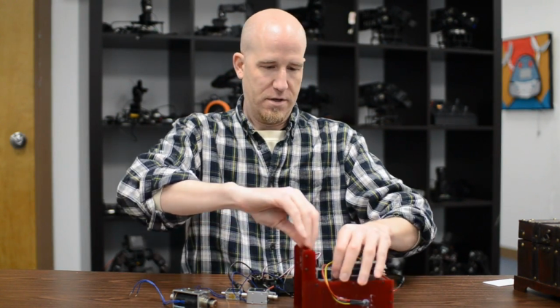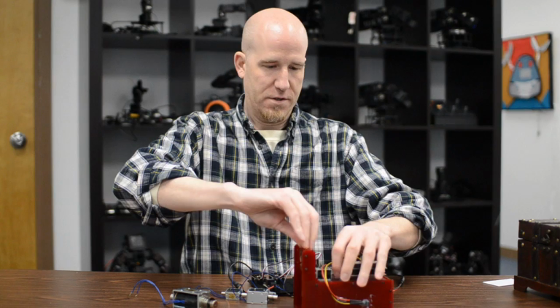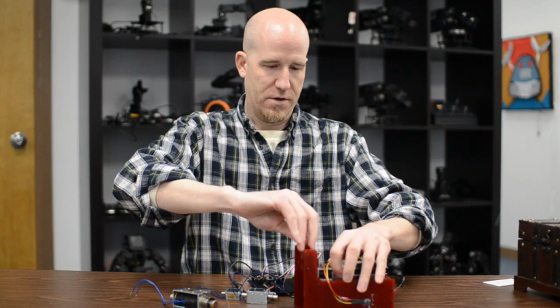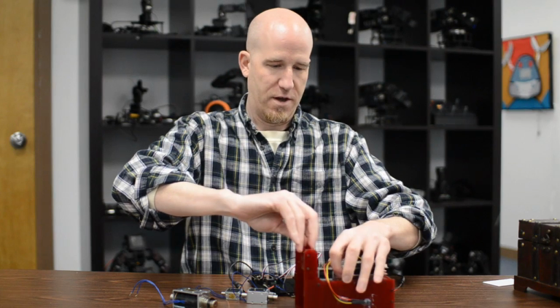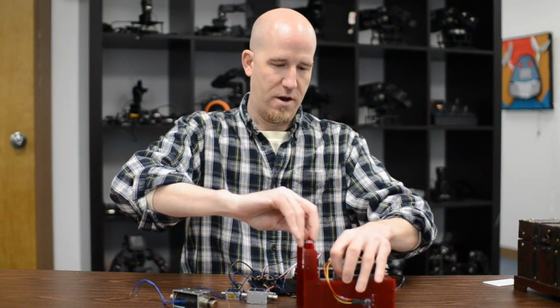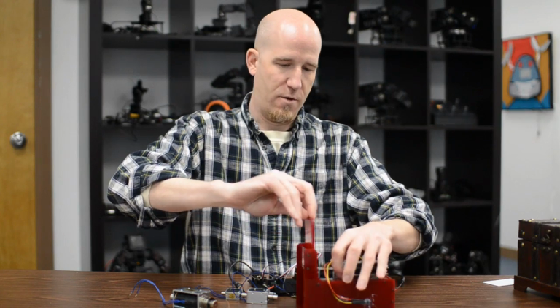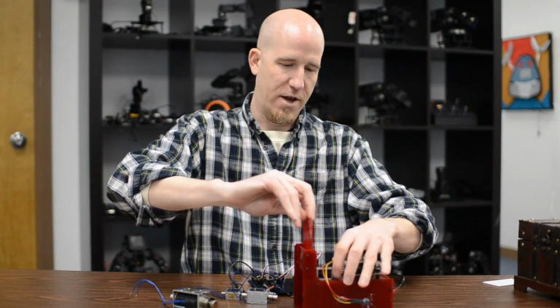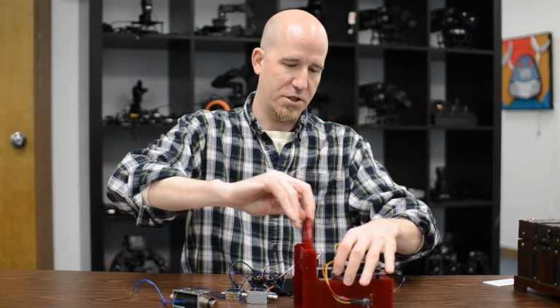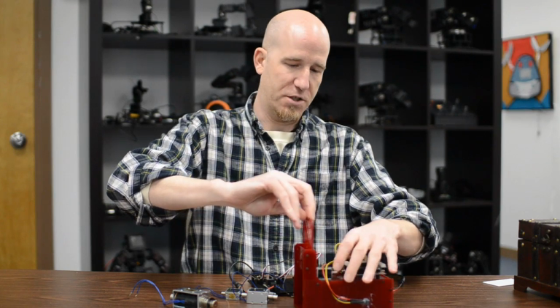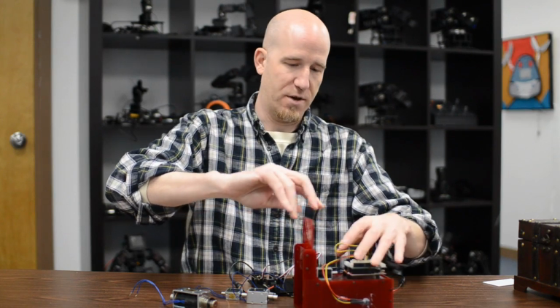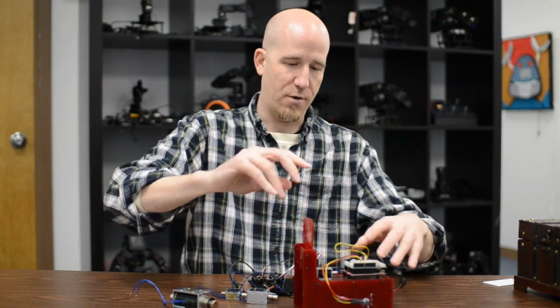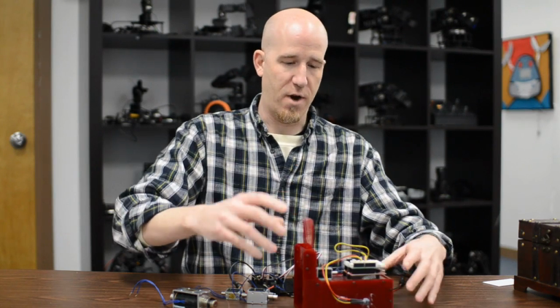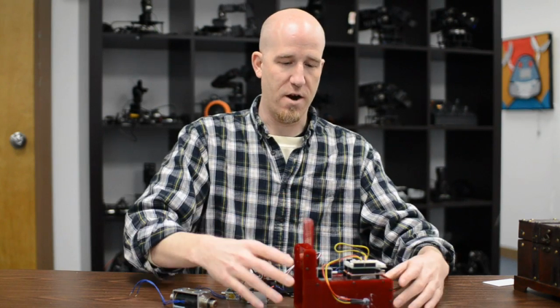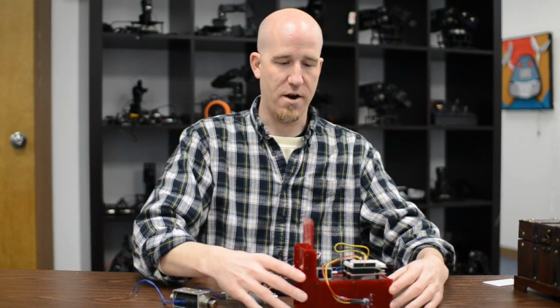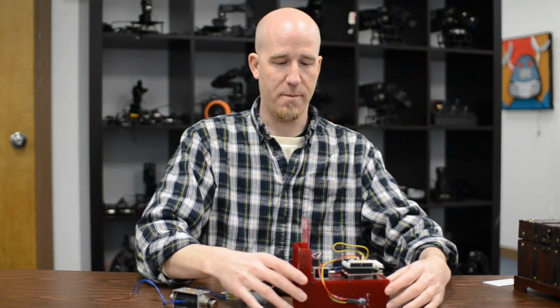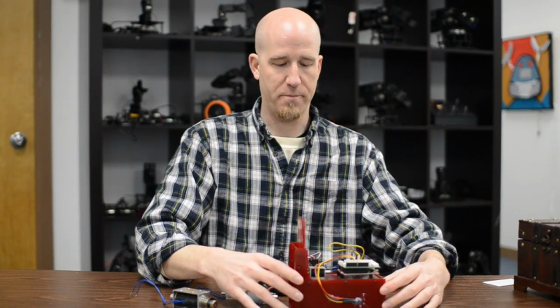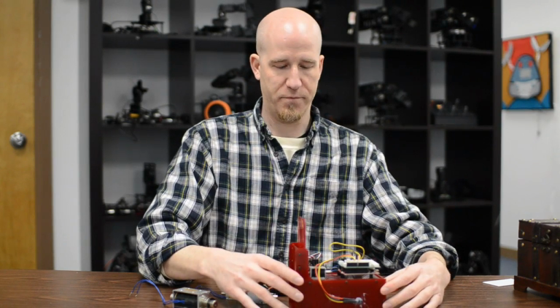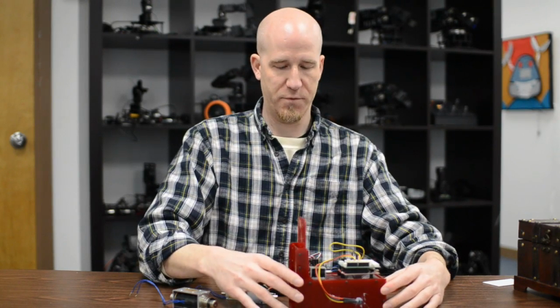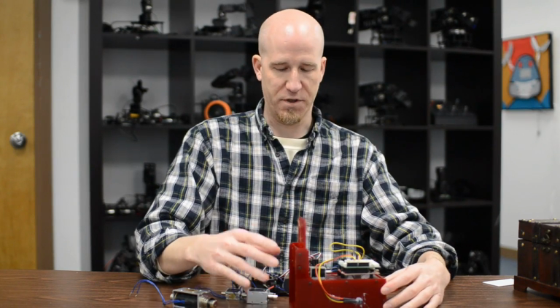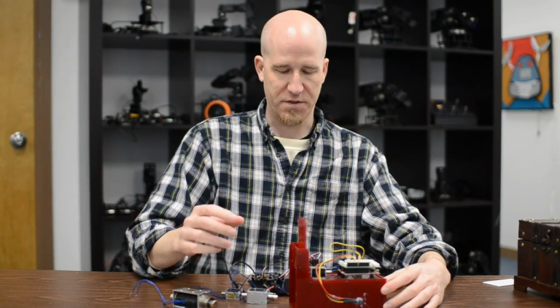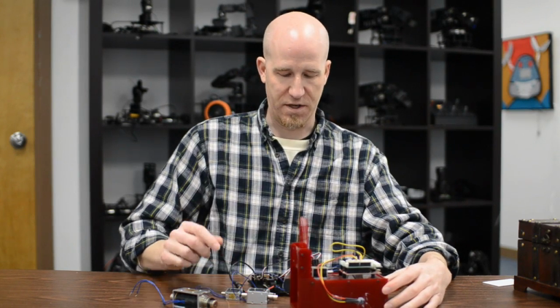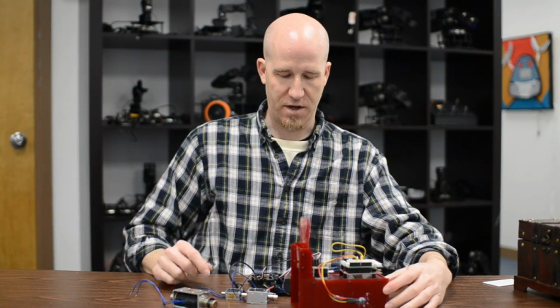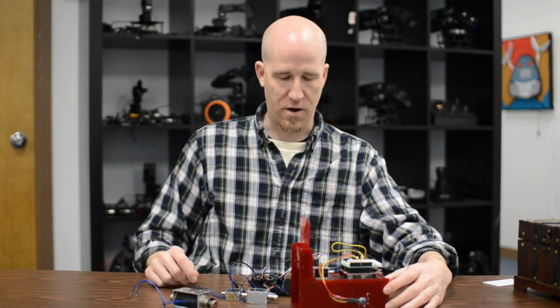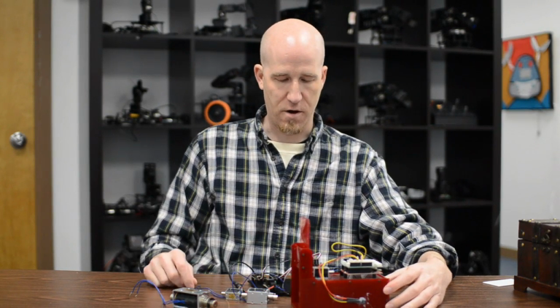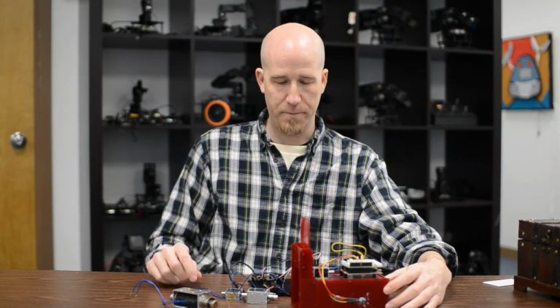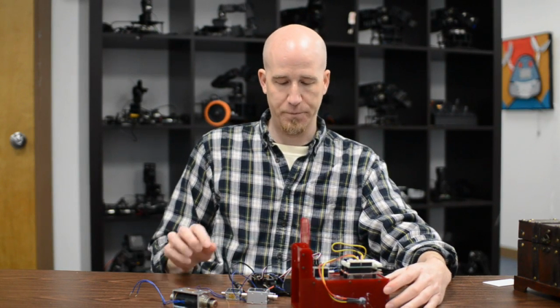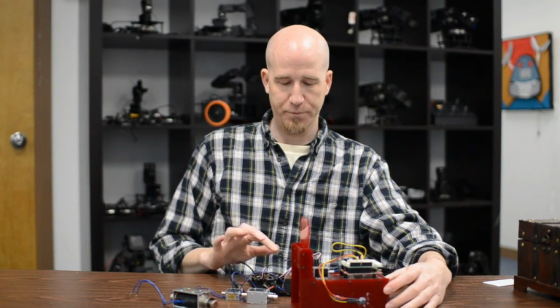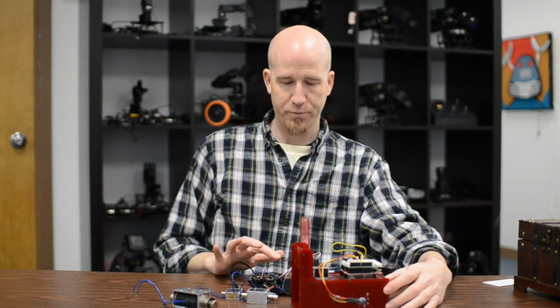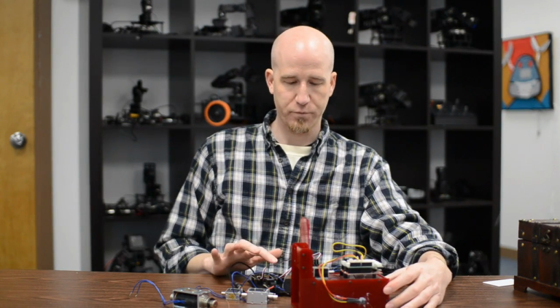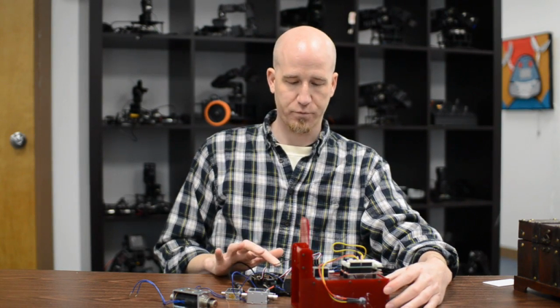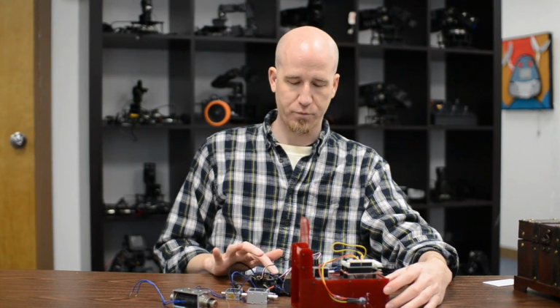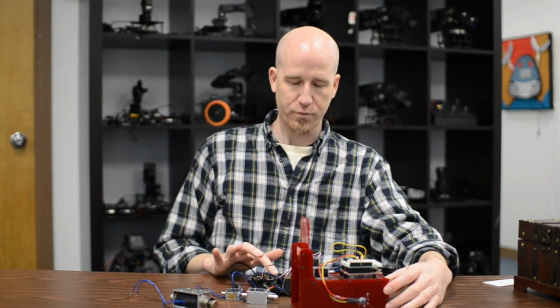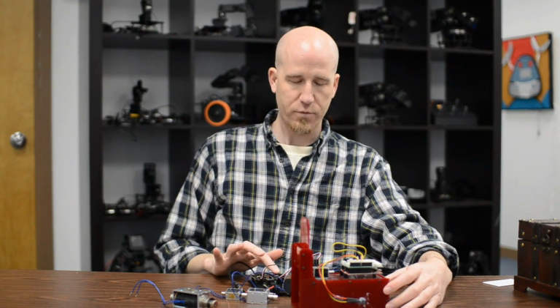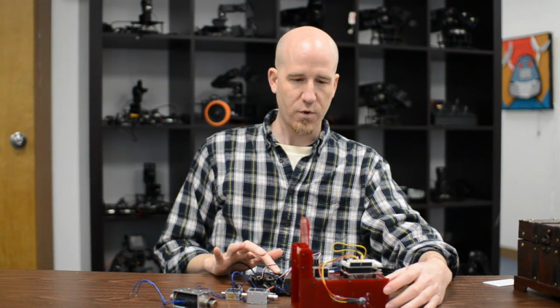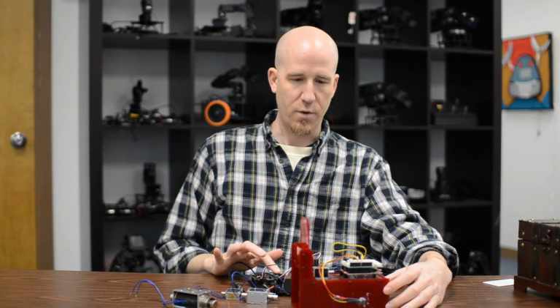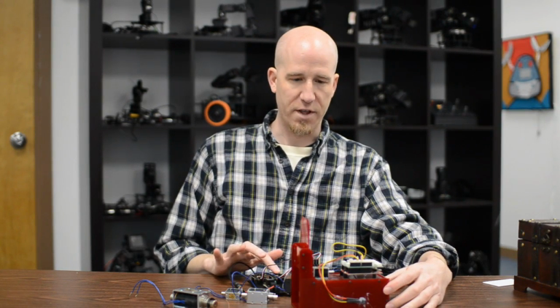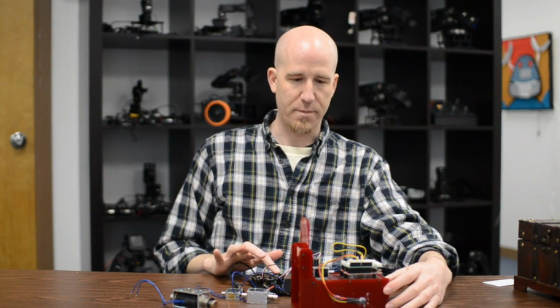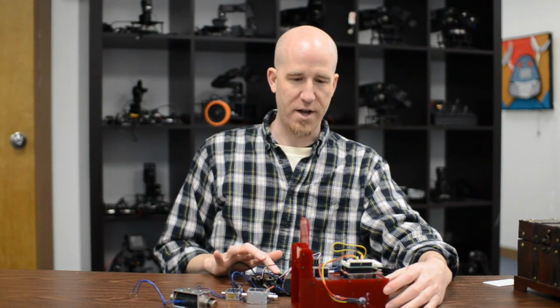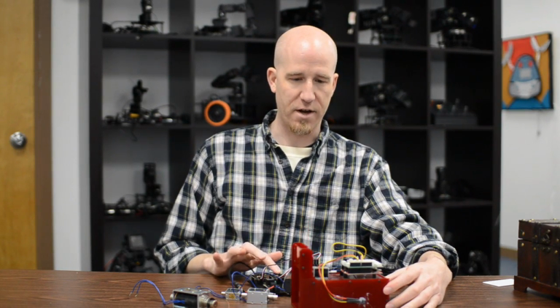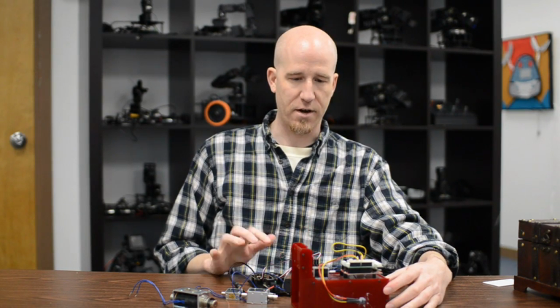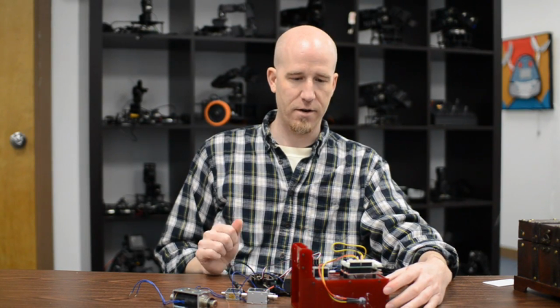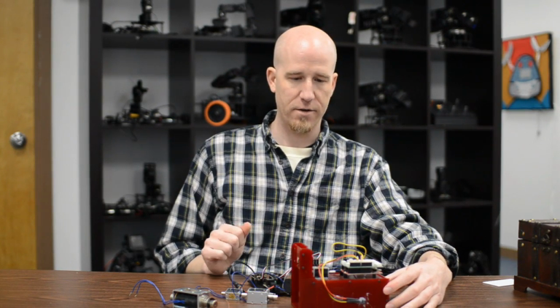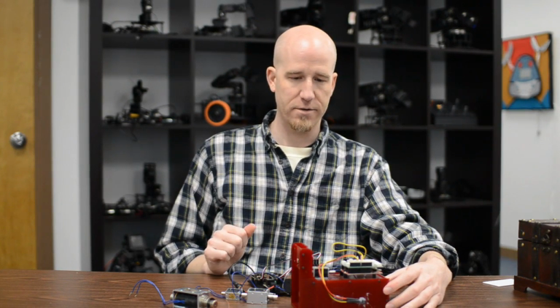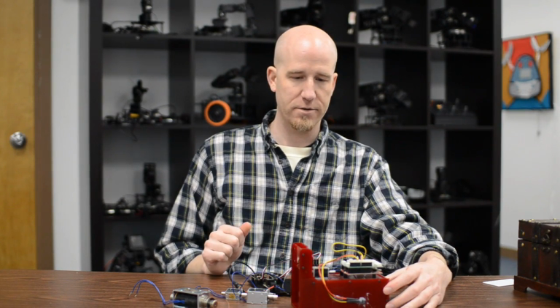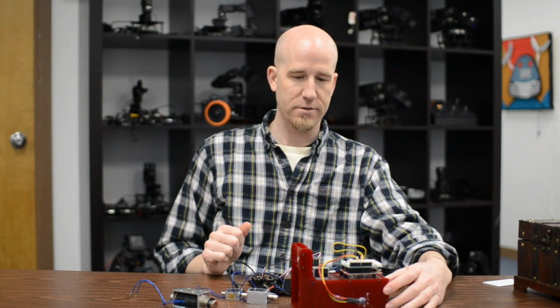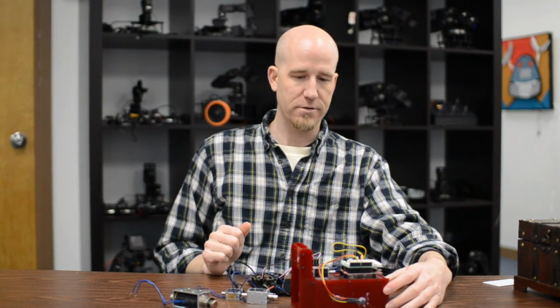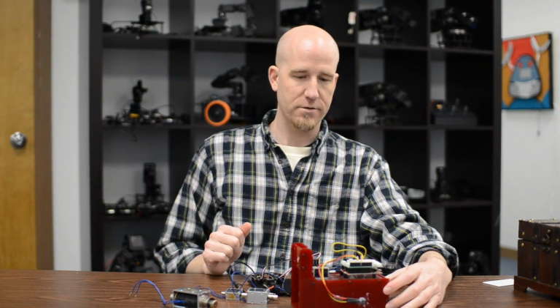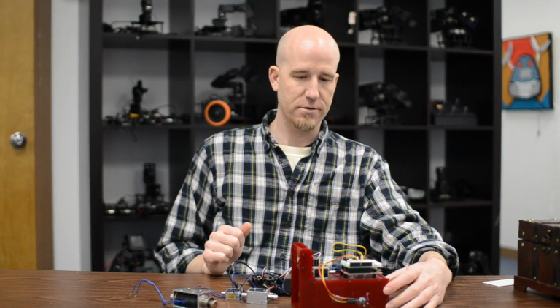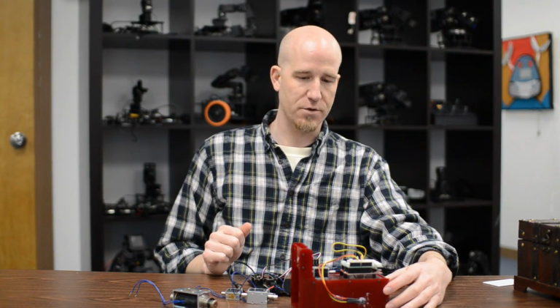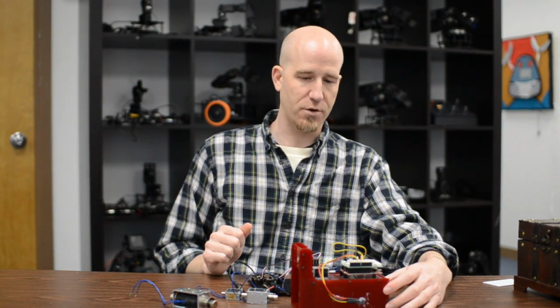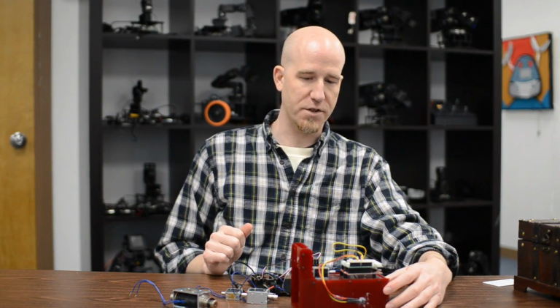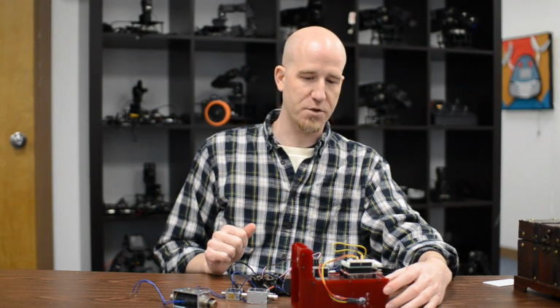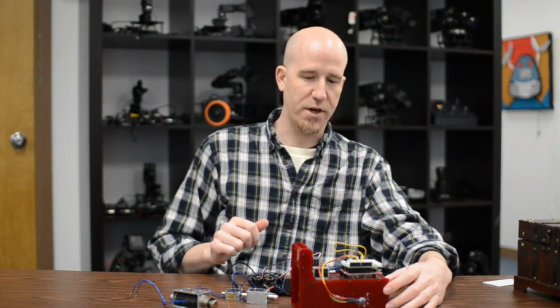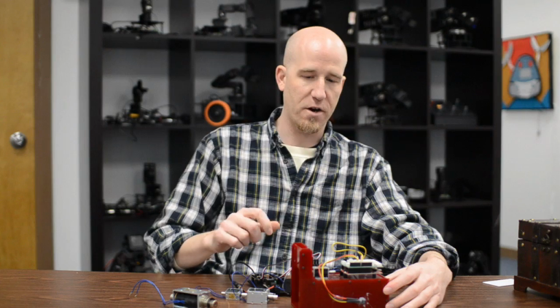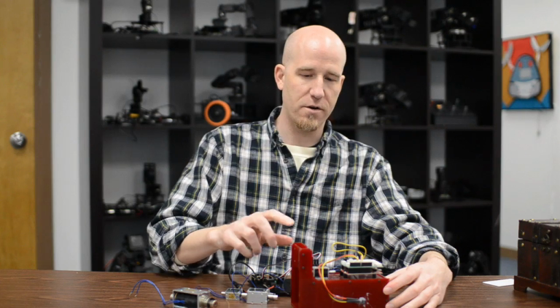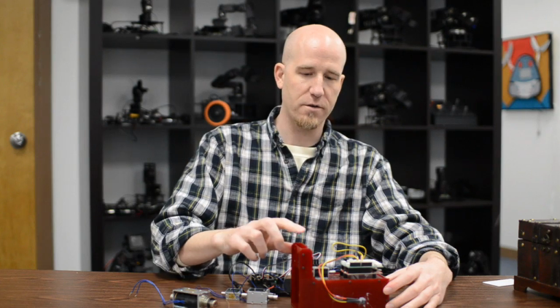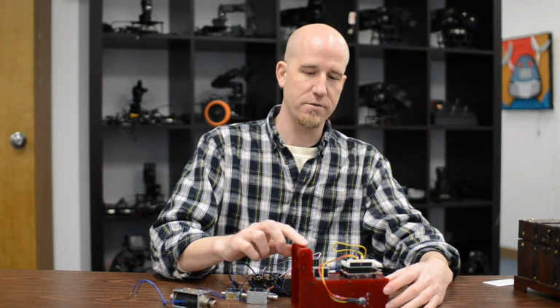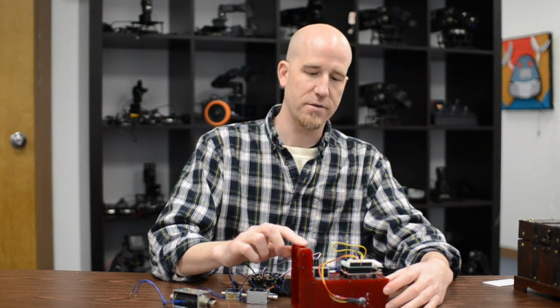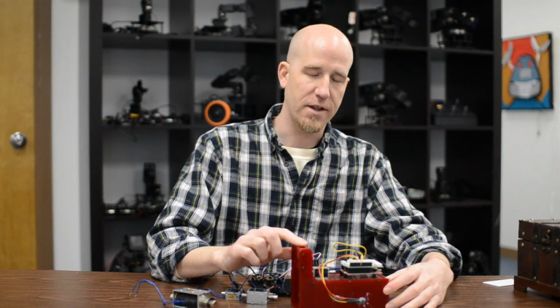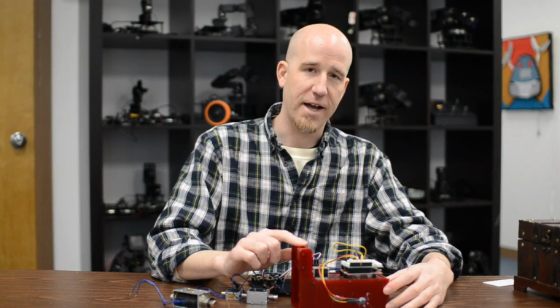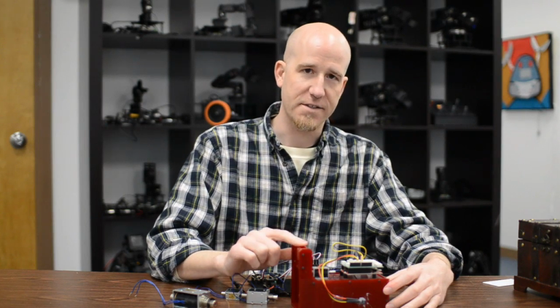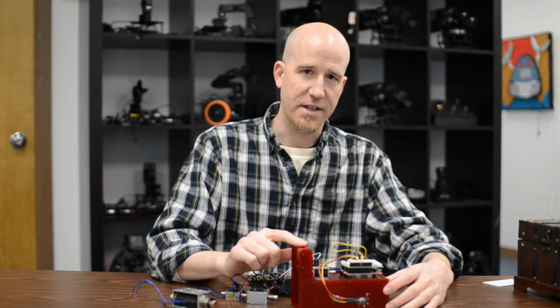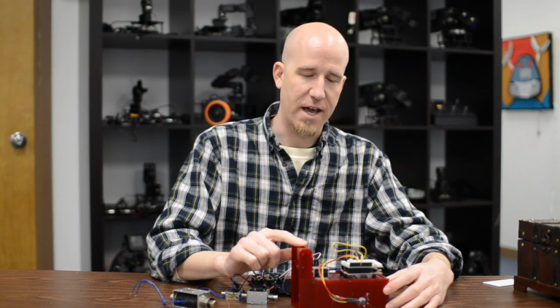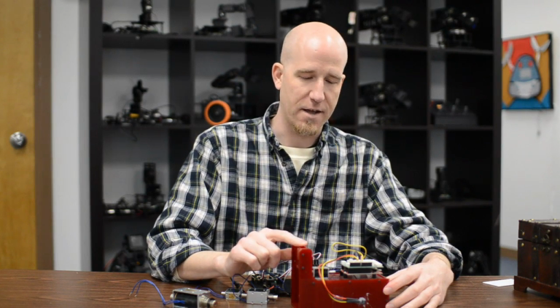Here we actually have it wired up. As you can see here, right at the bottom, the solenoid is triggered and locks the gate.